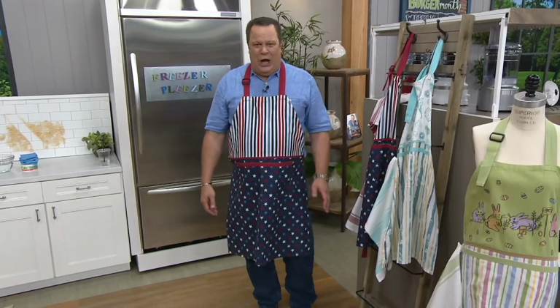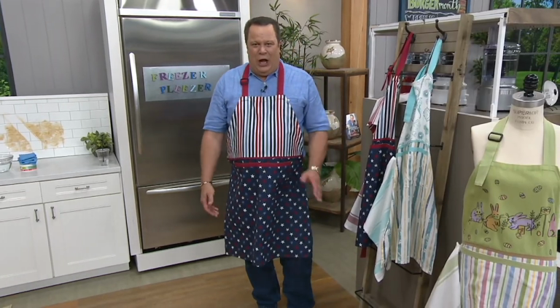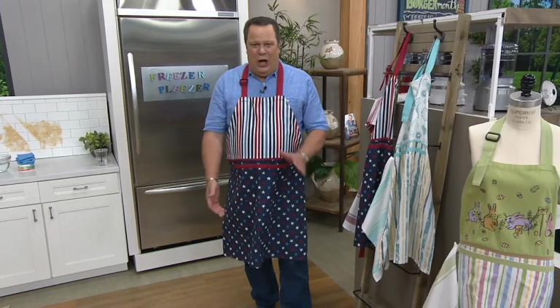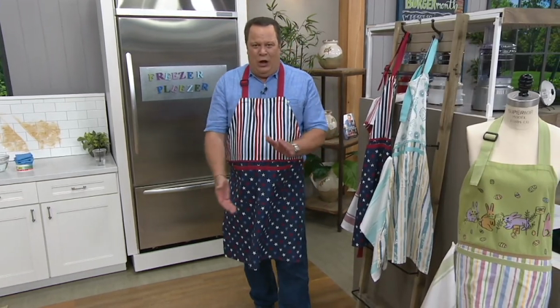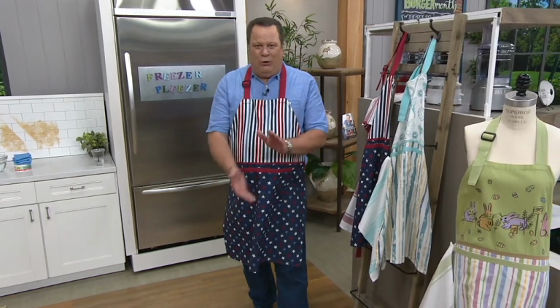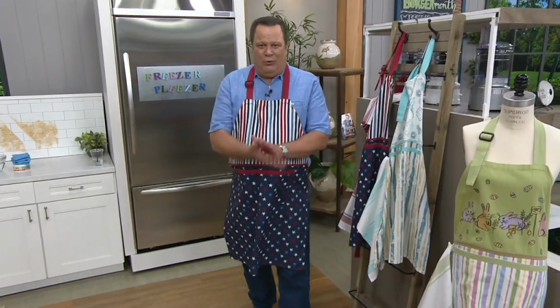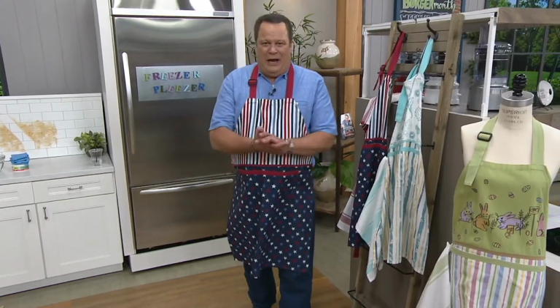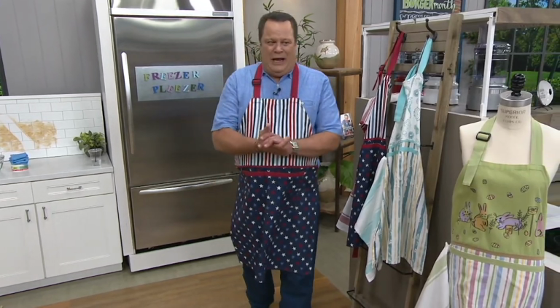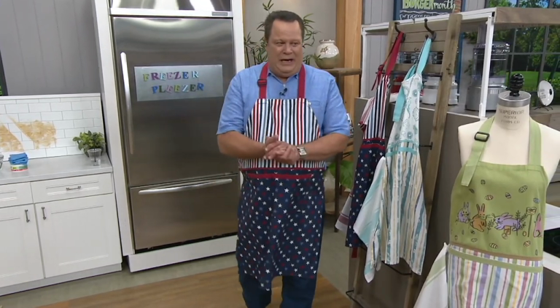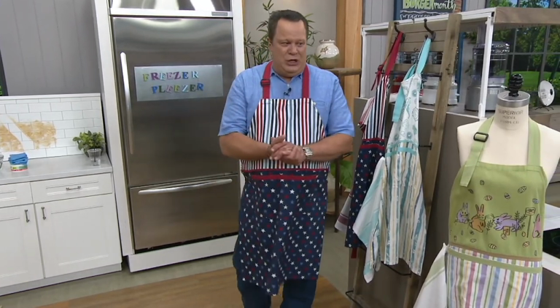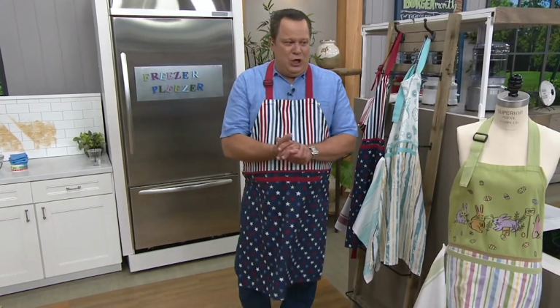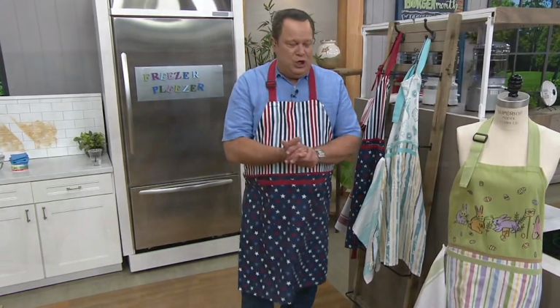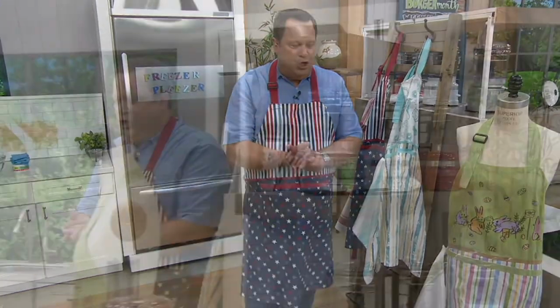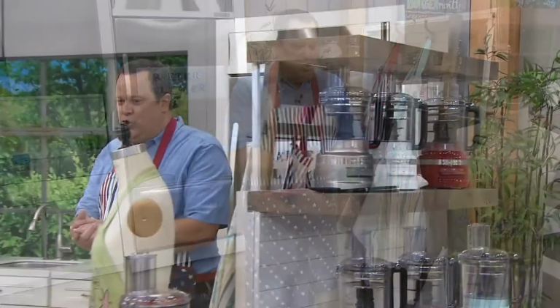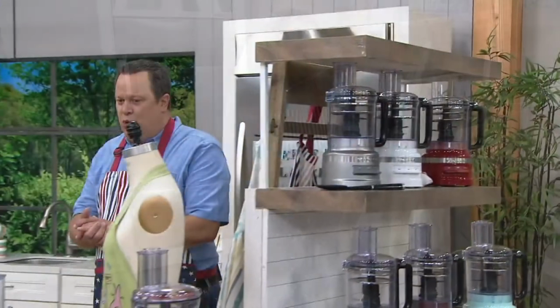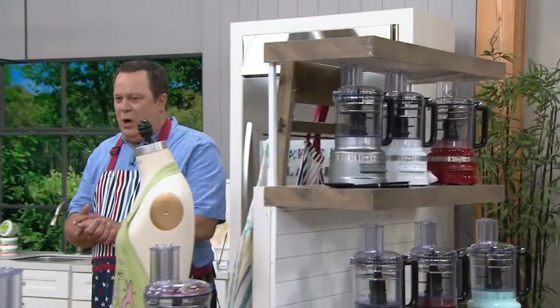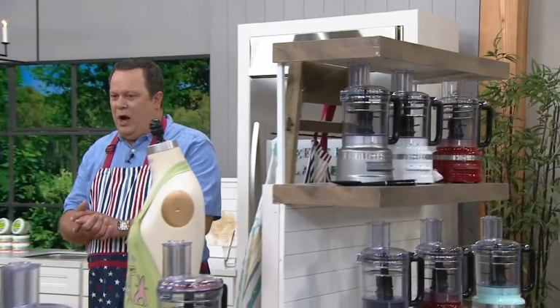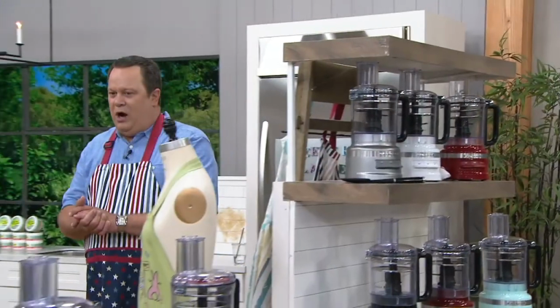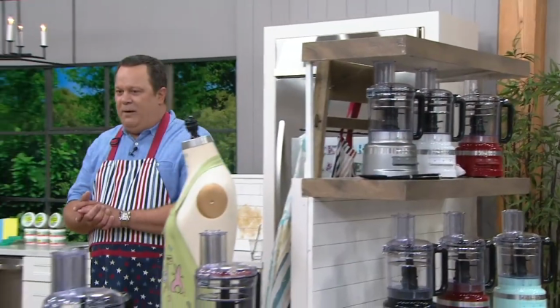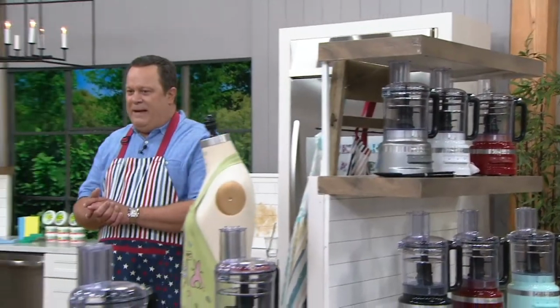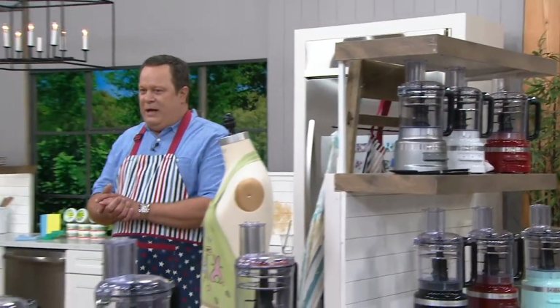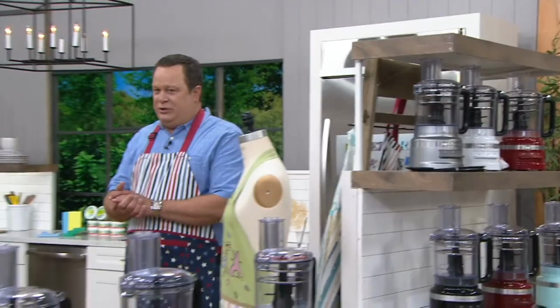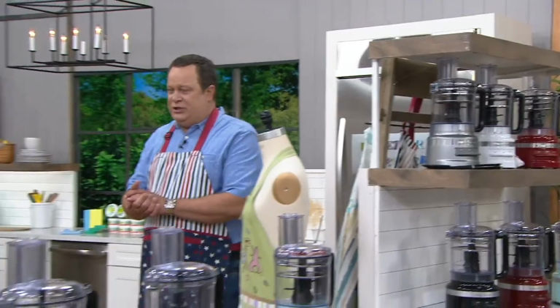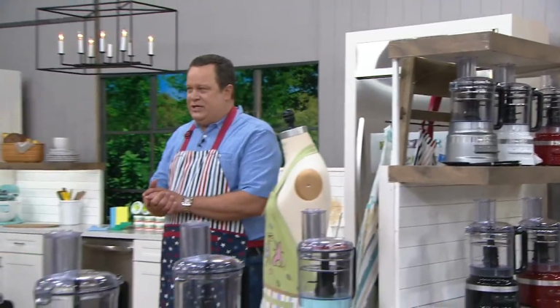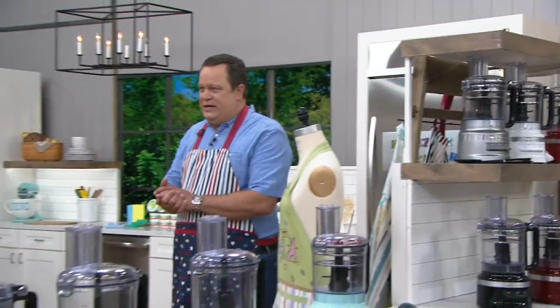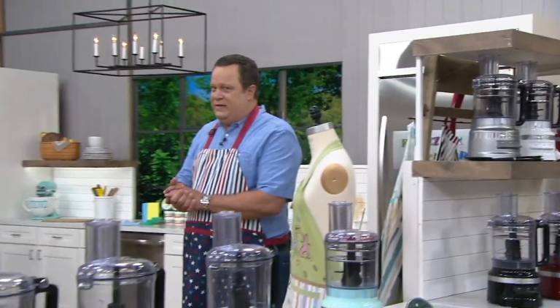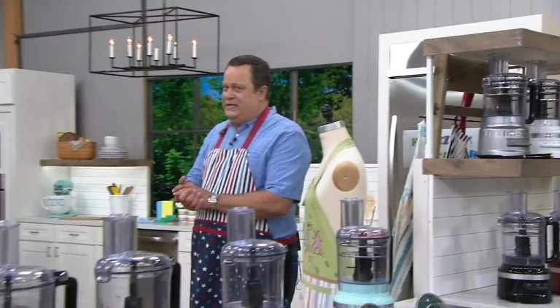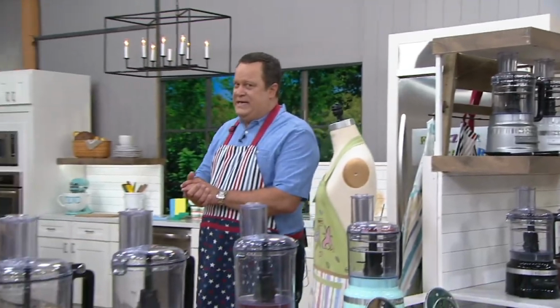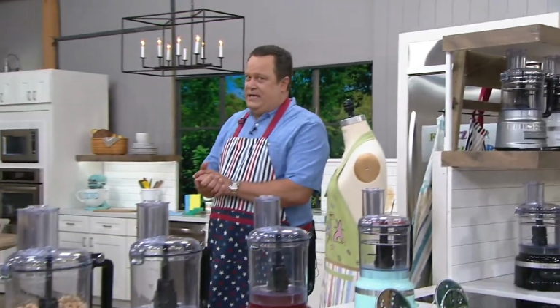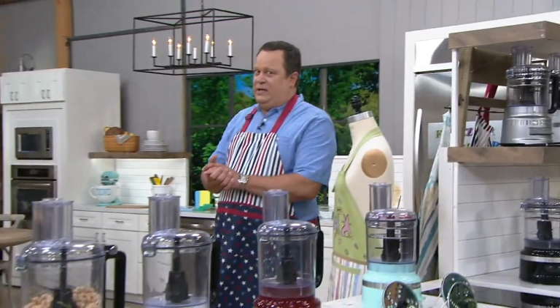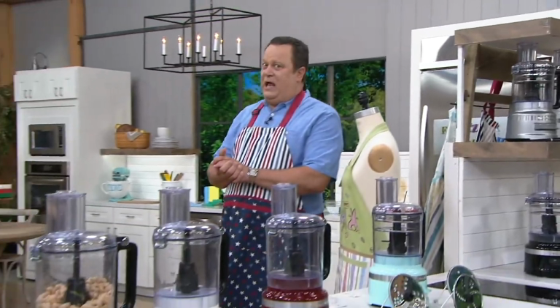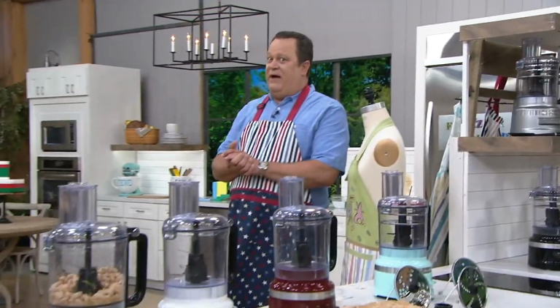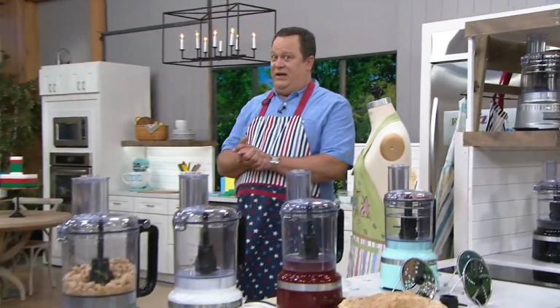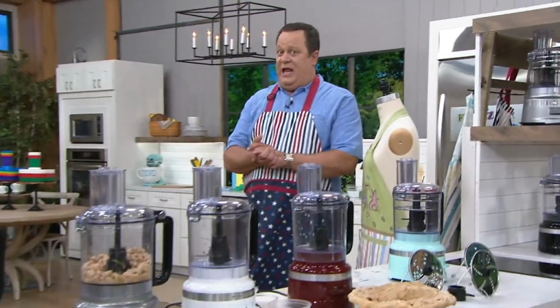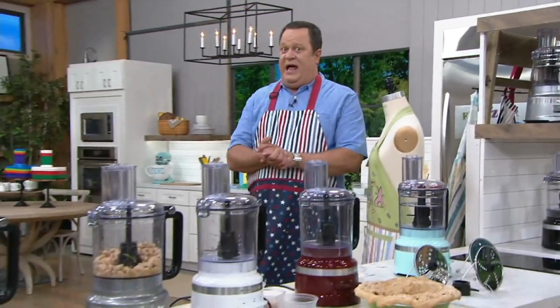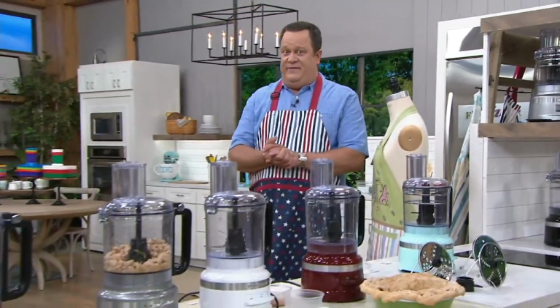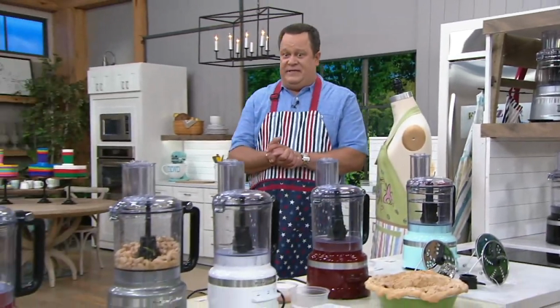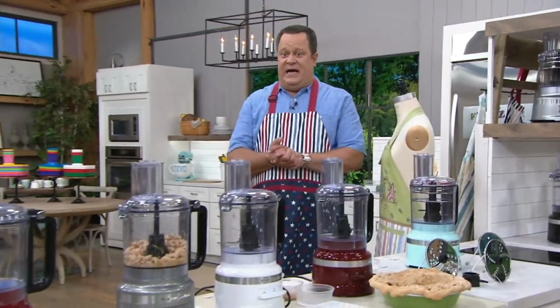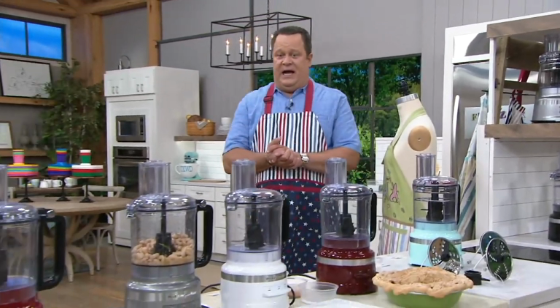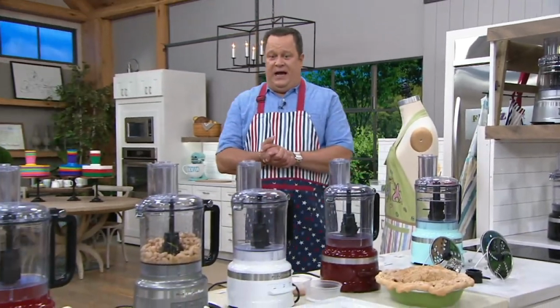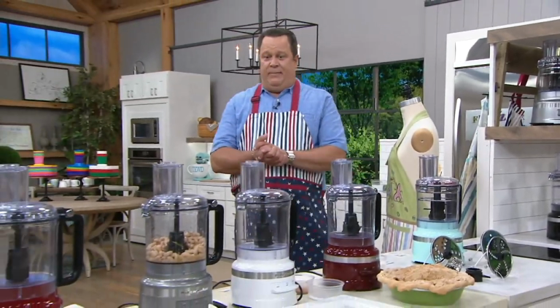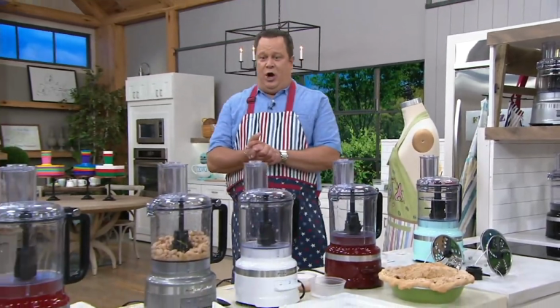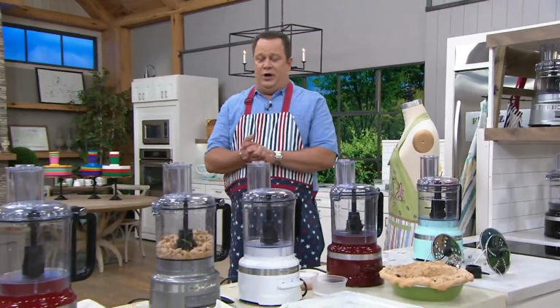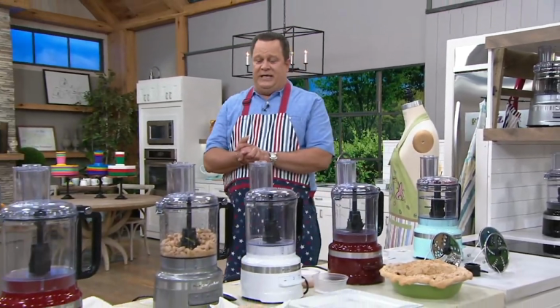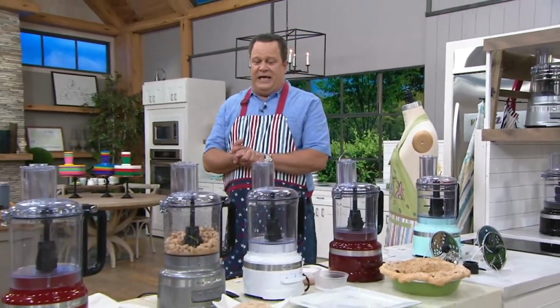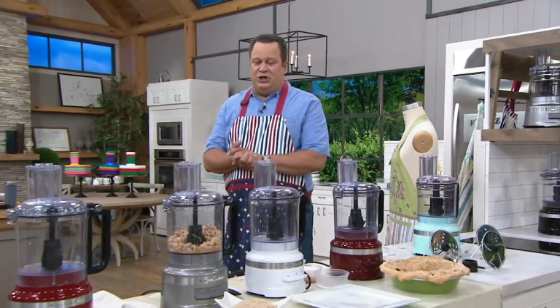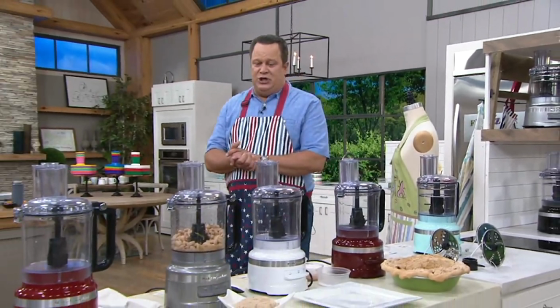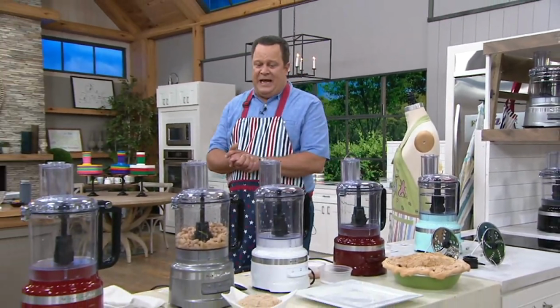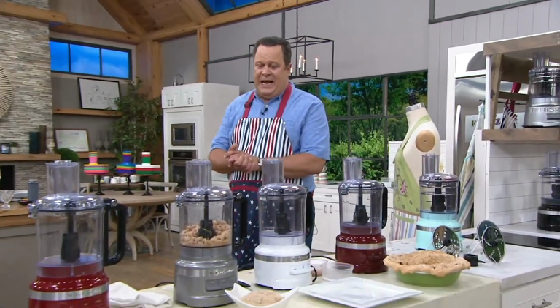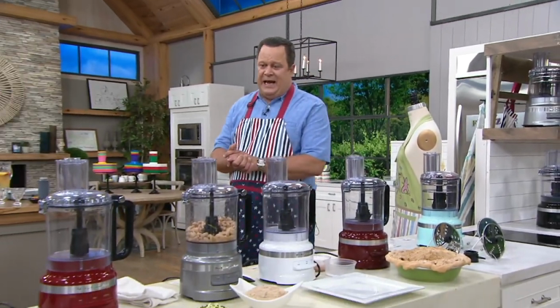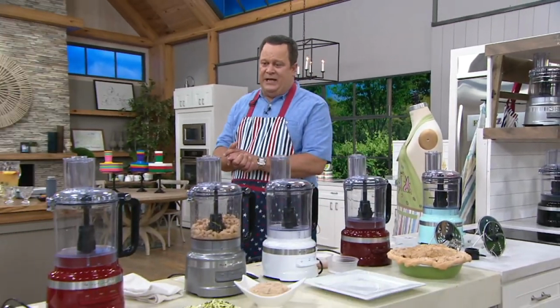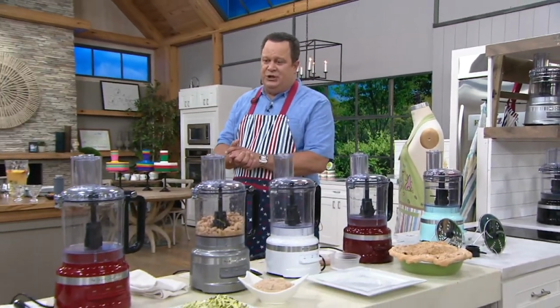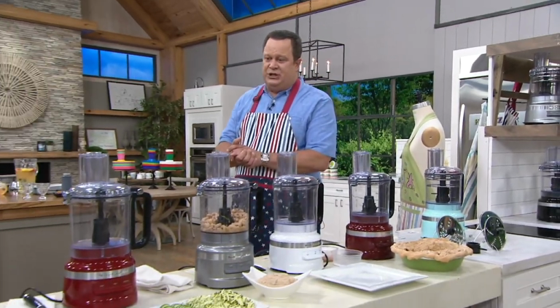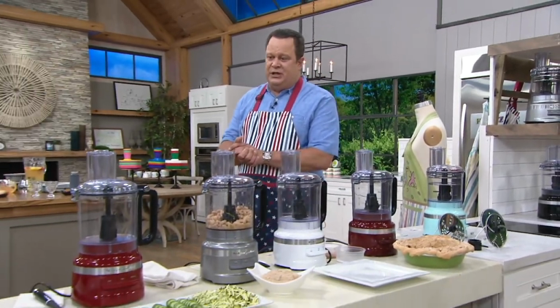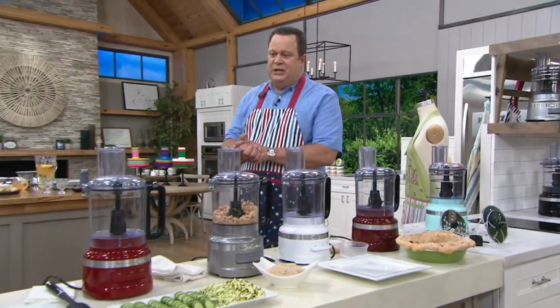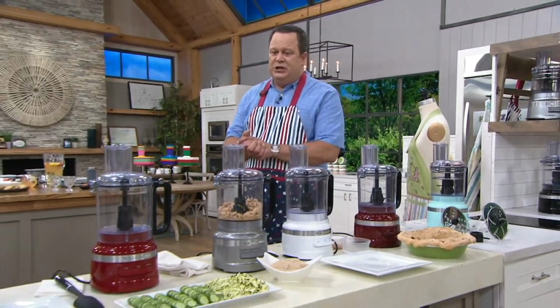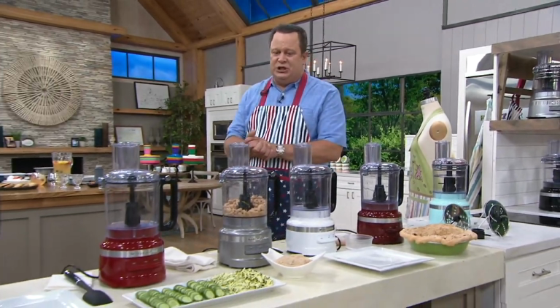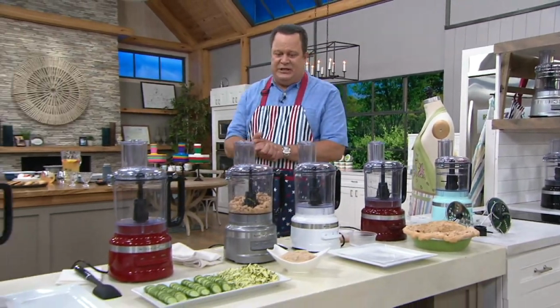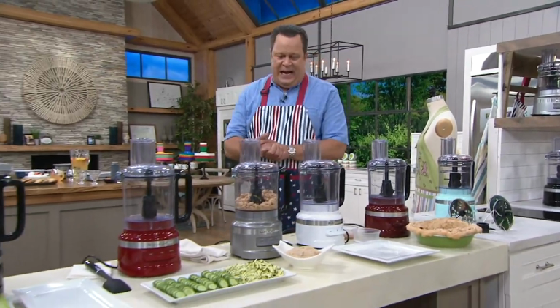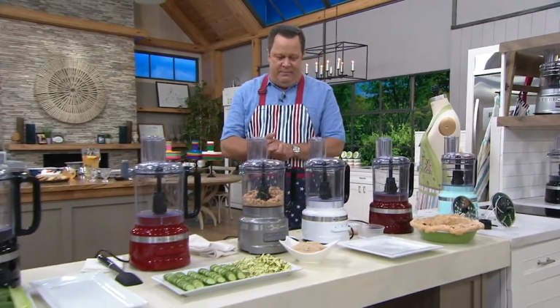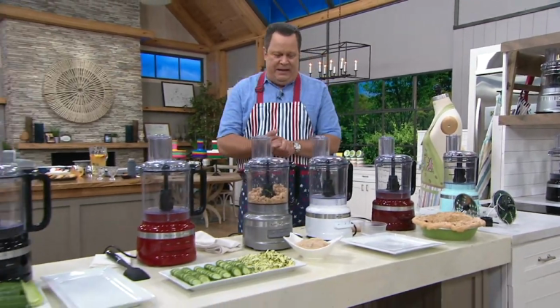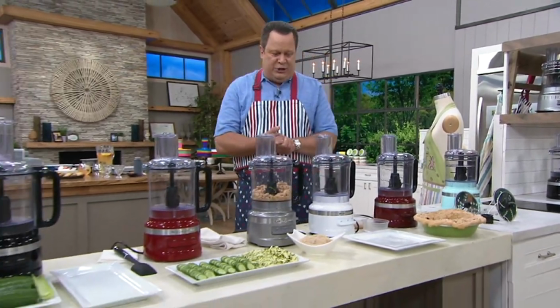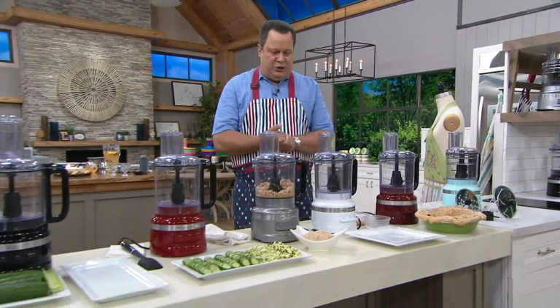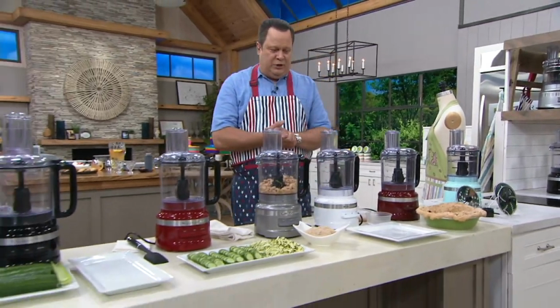You are about to see the deal of a lifetime on KitchenAid's stand mixer.